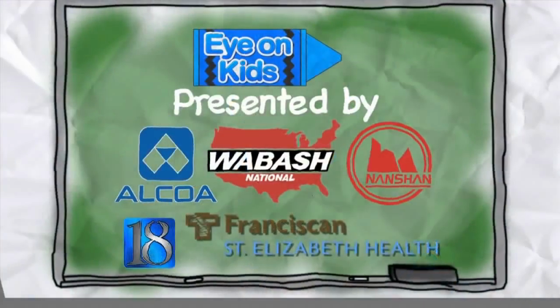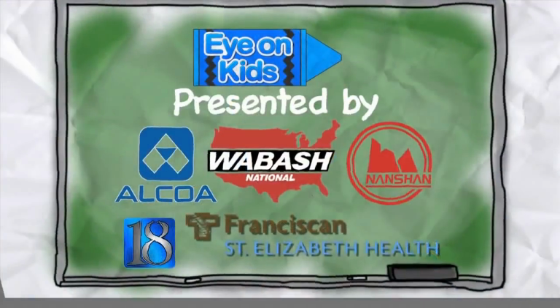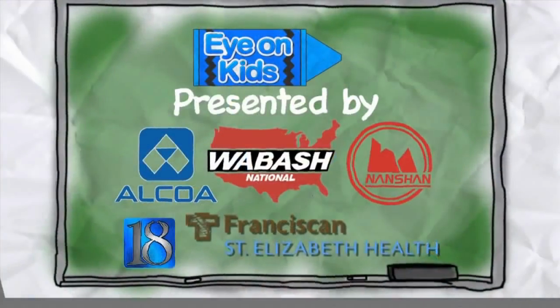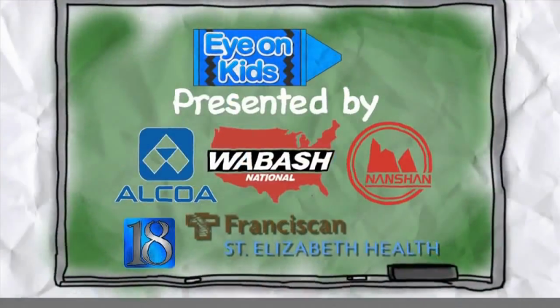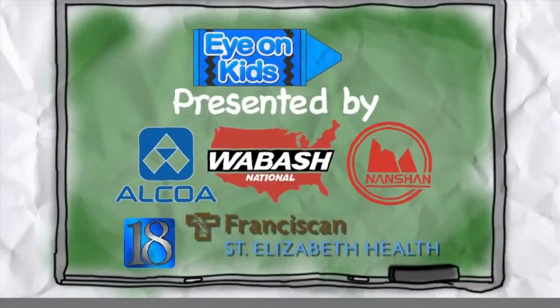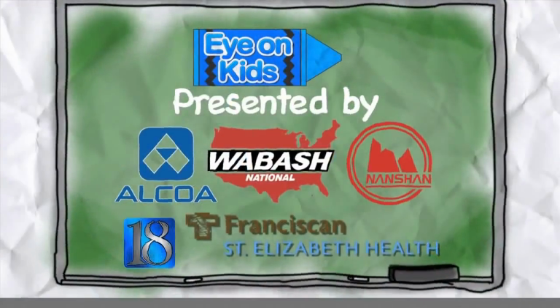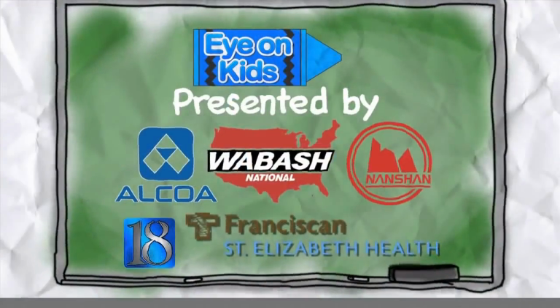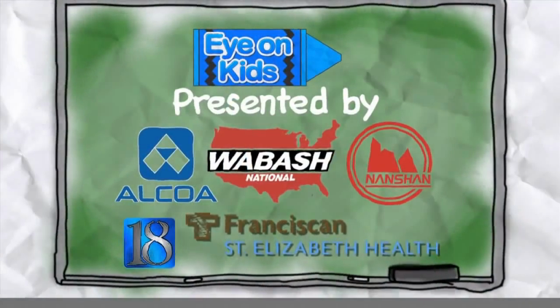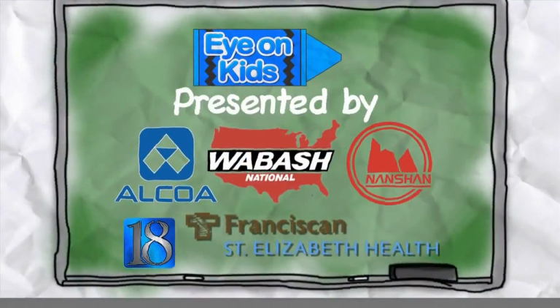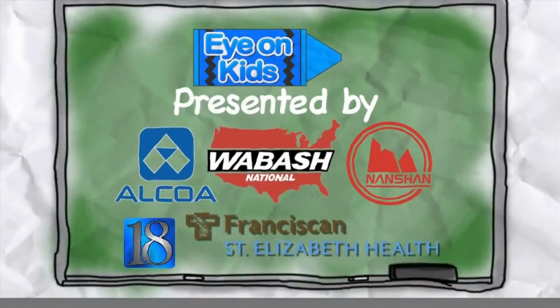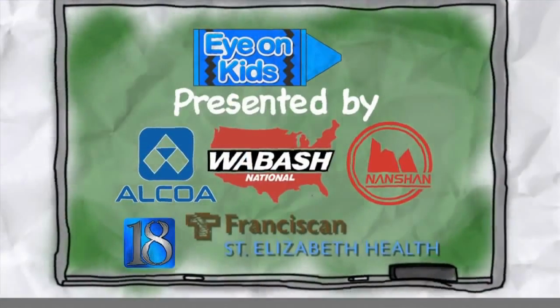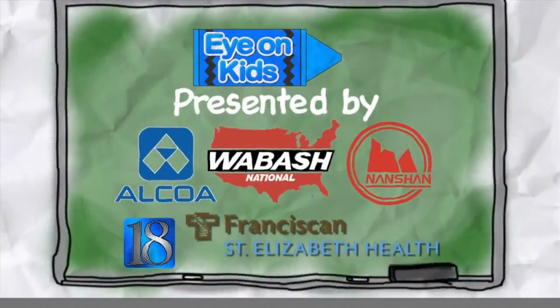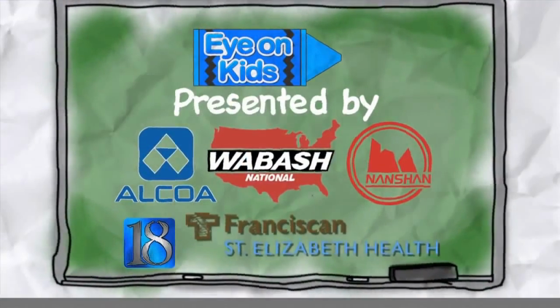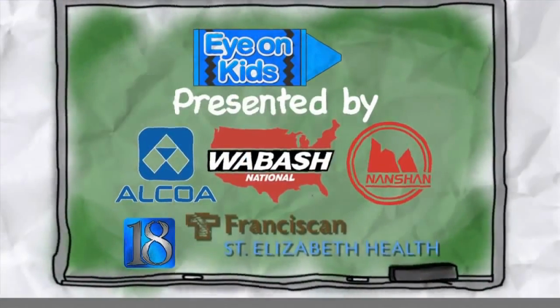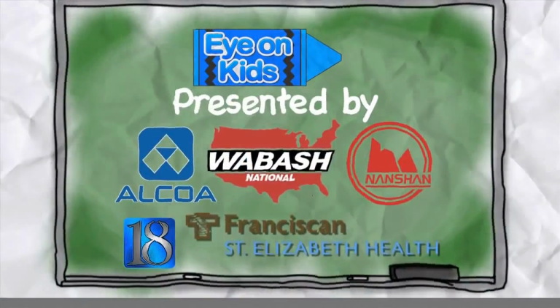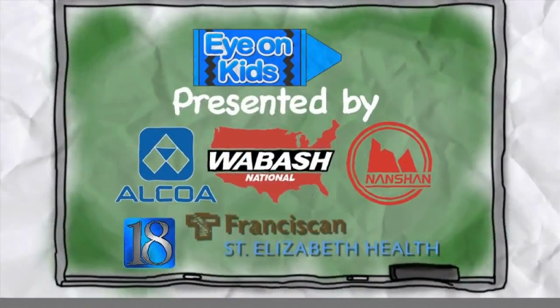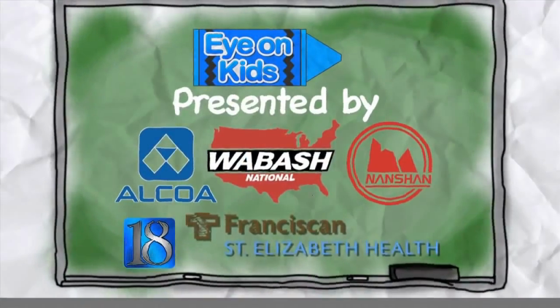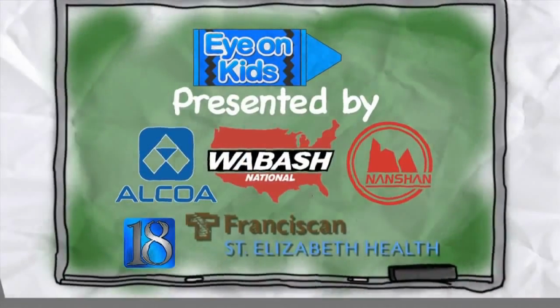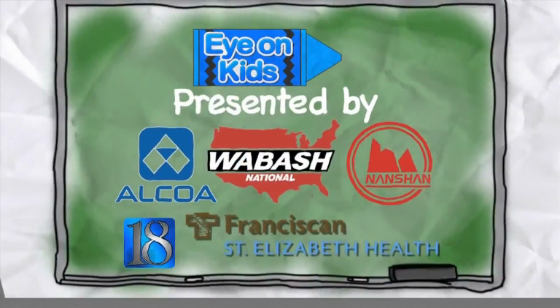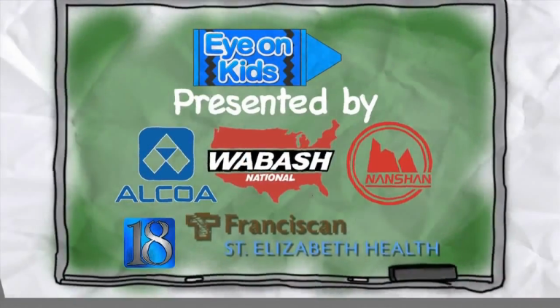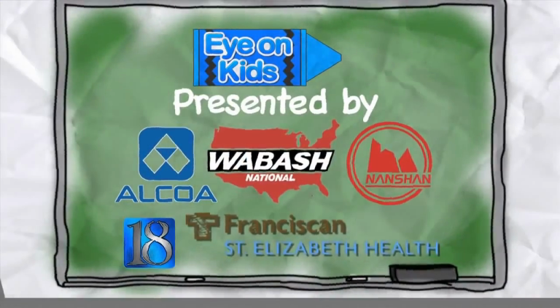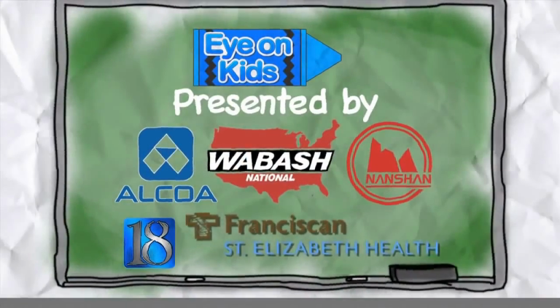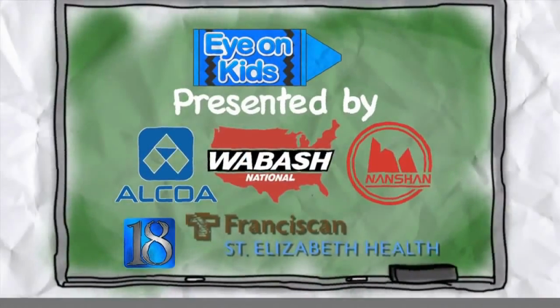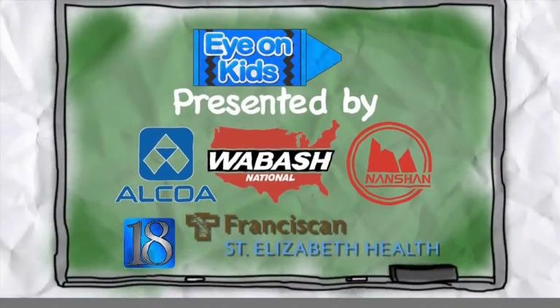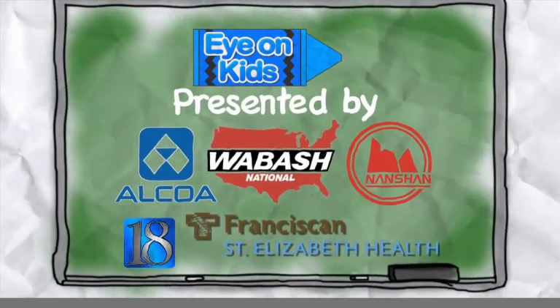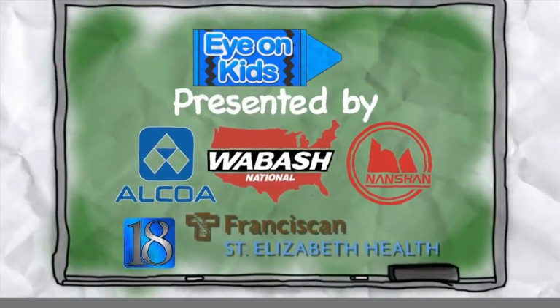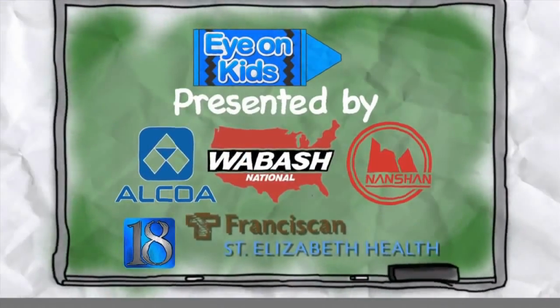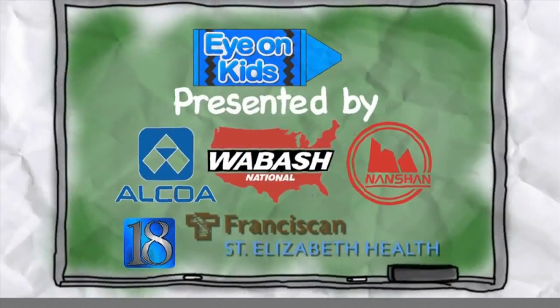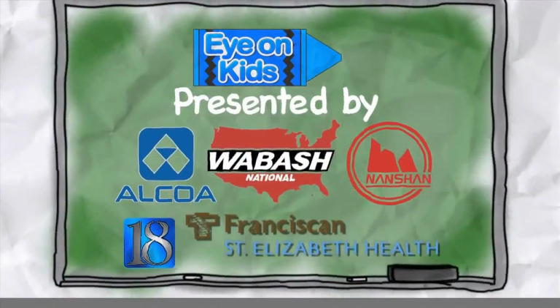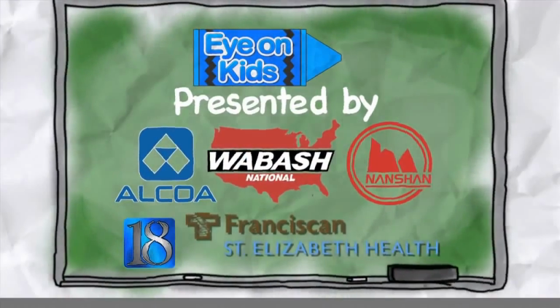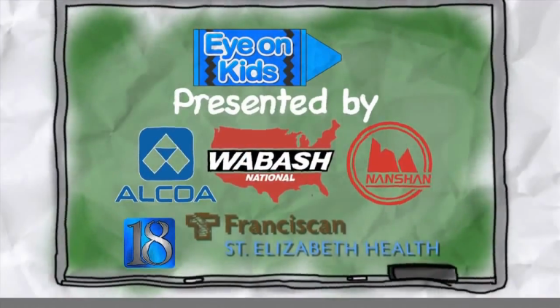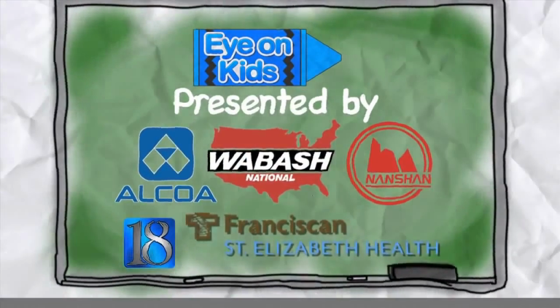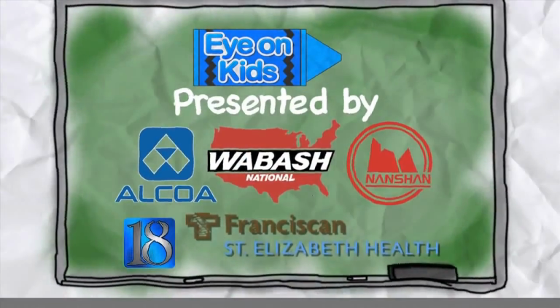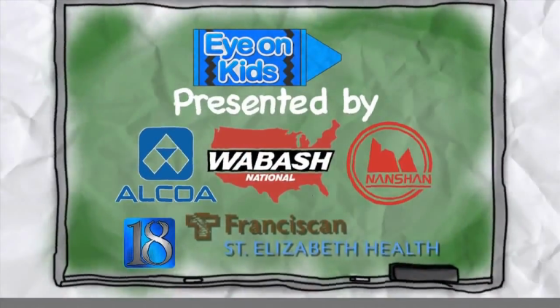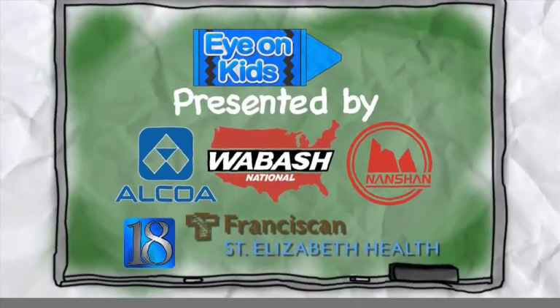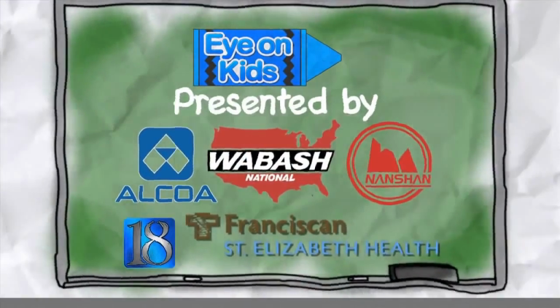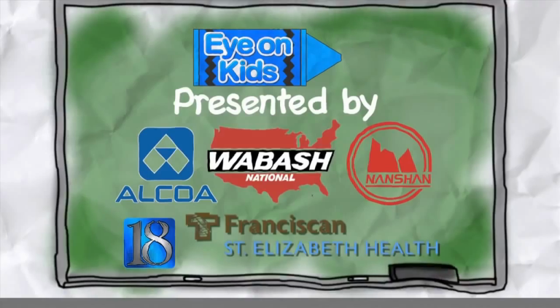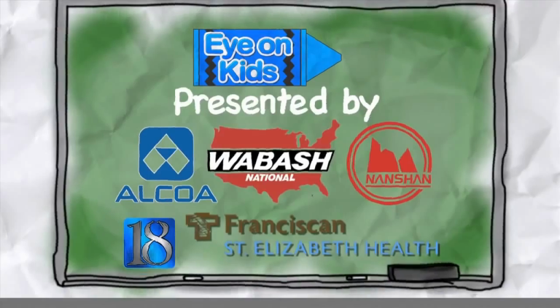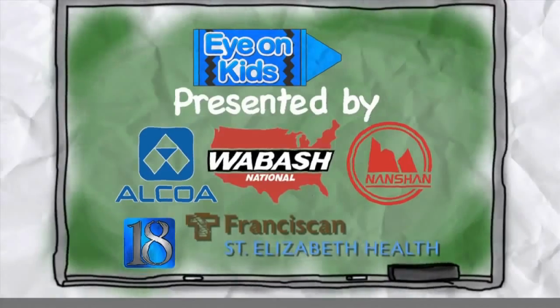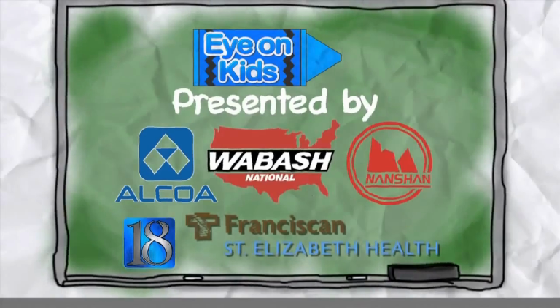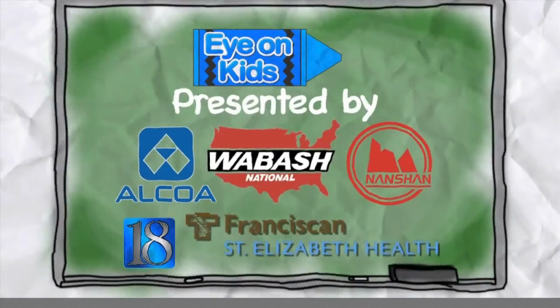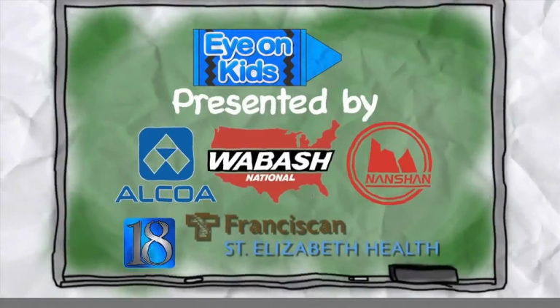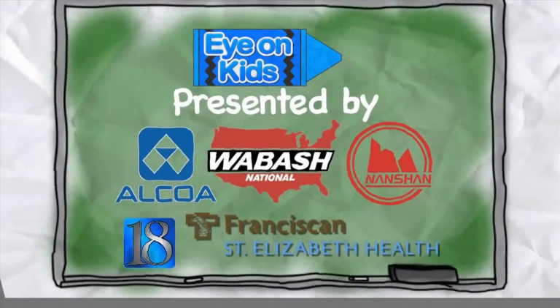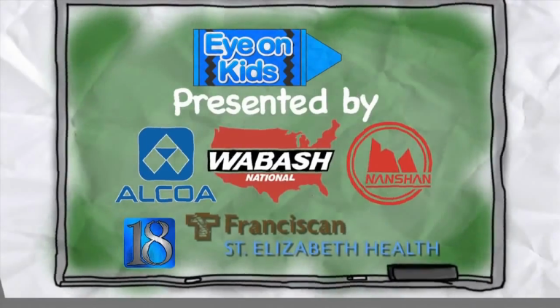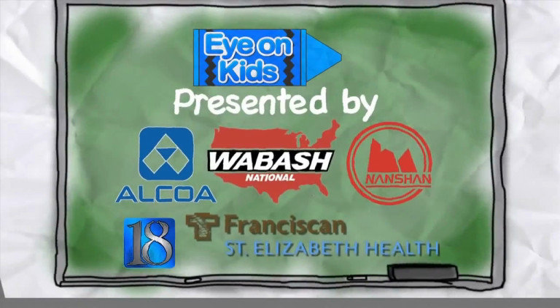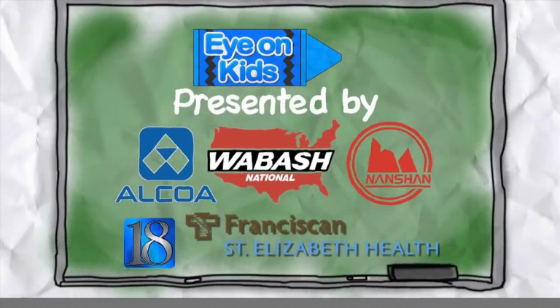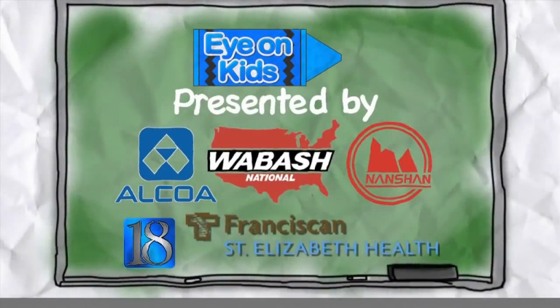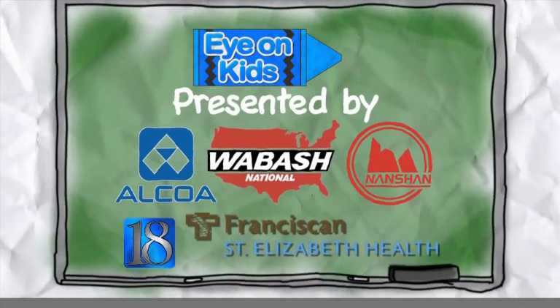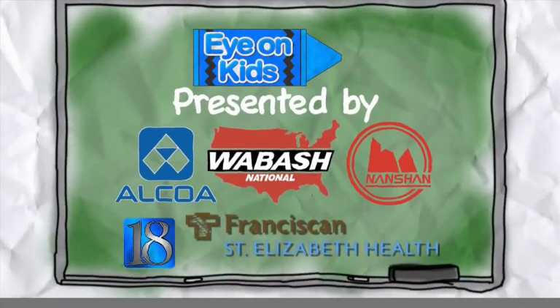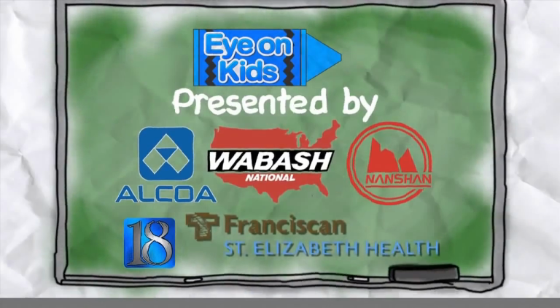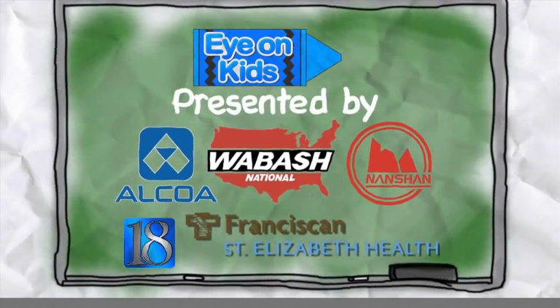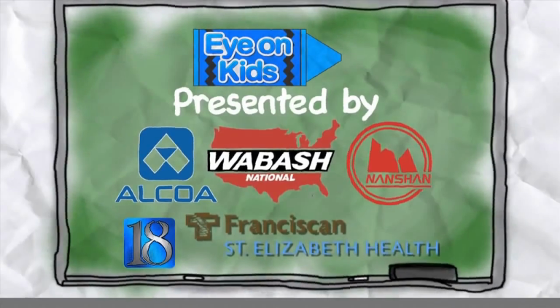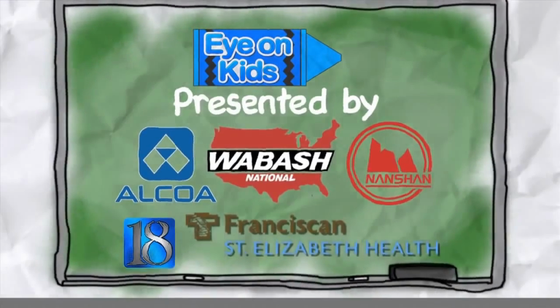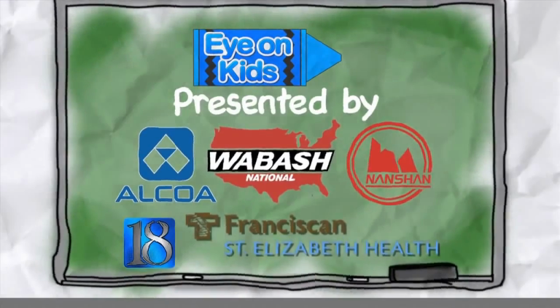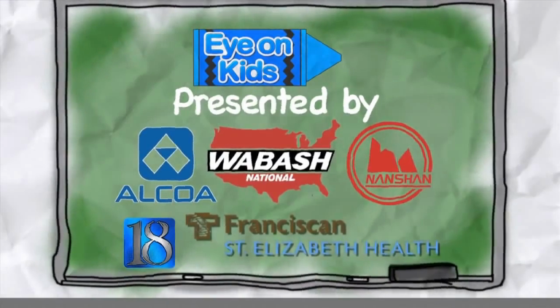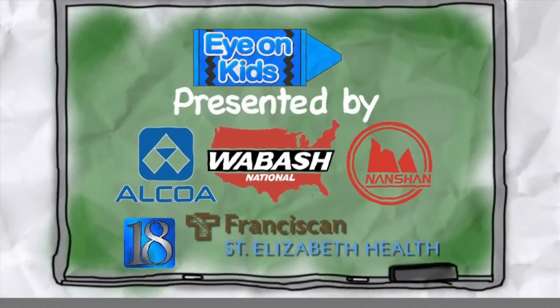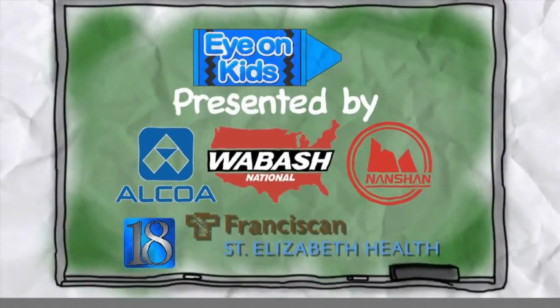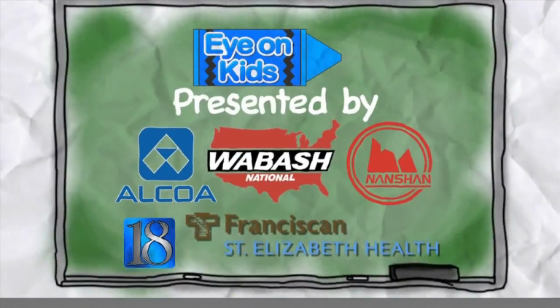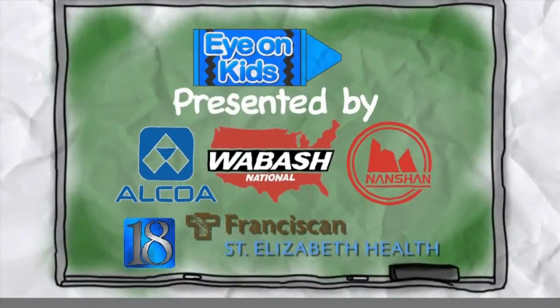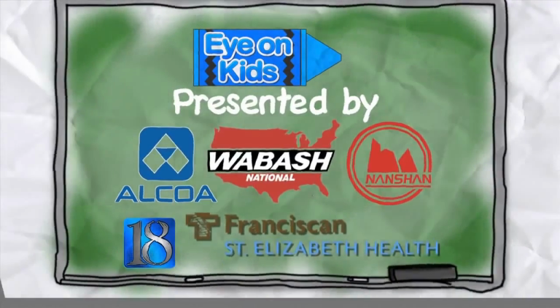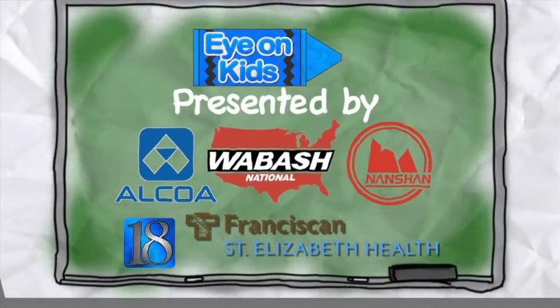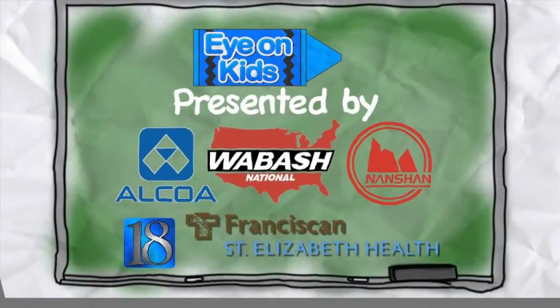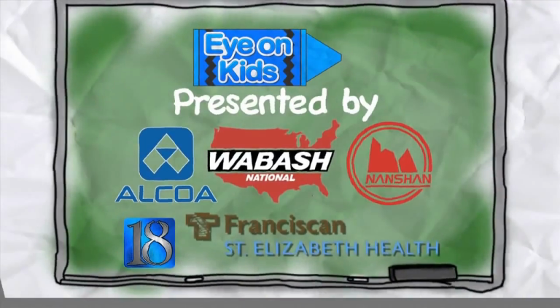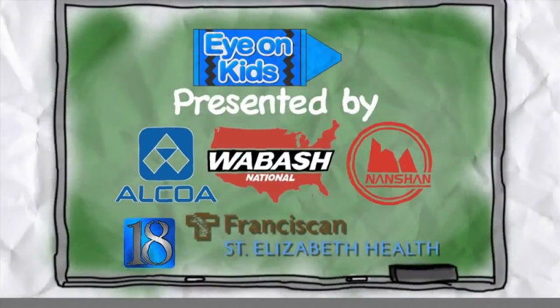WLFI's Eye on Kids is presented by Alcoa, Wabash National, Nanshan, and Franciscan St. Elizabeth Health.